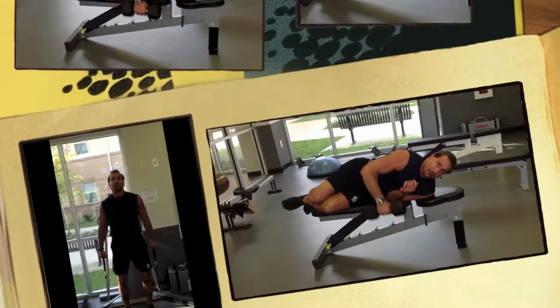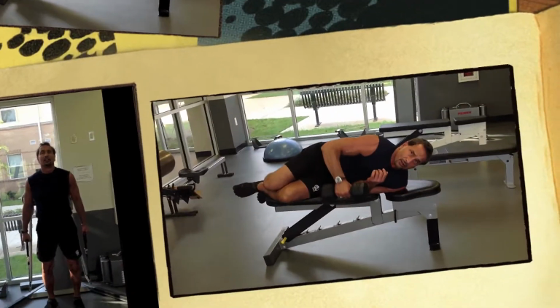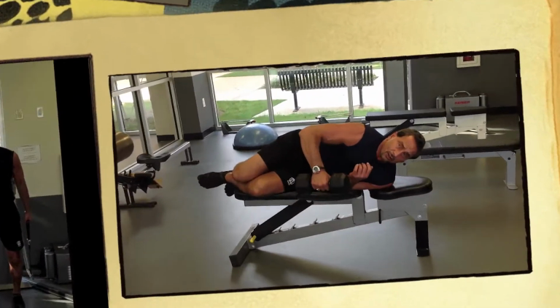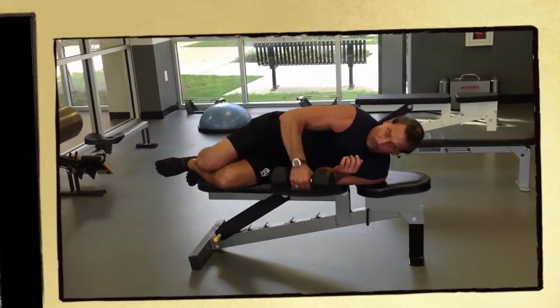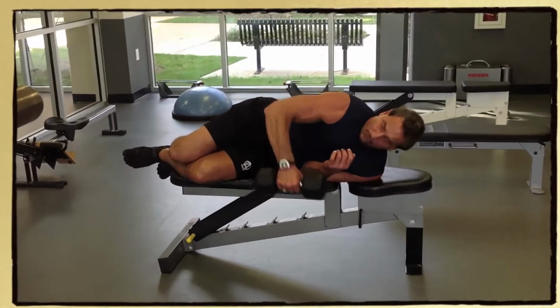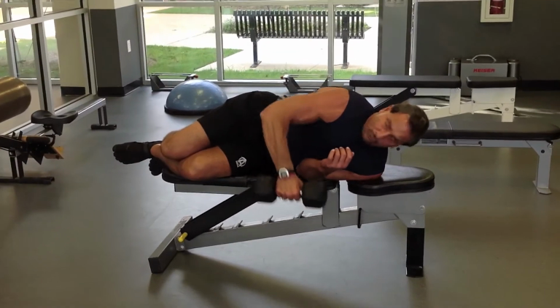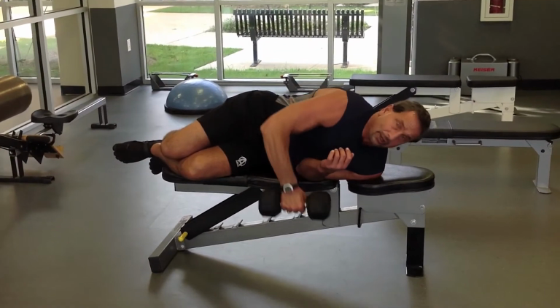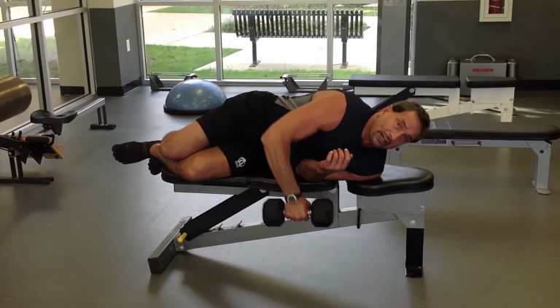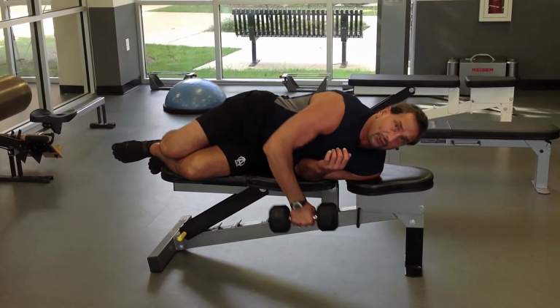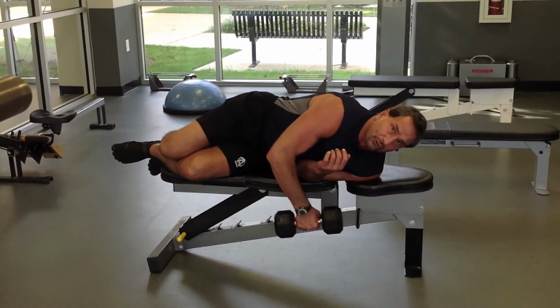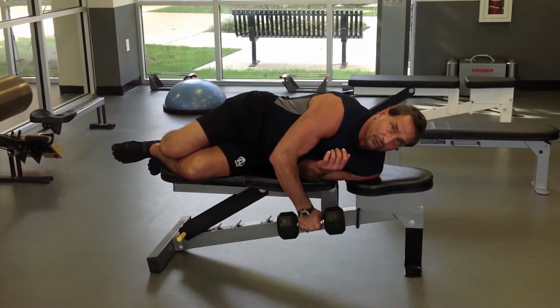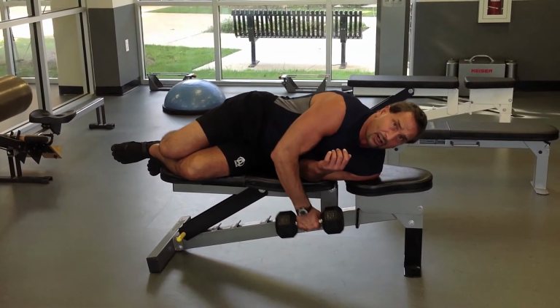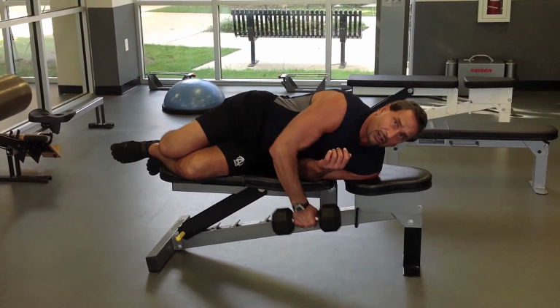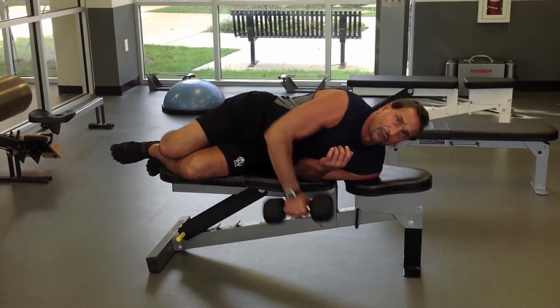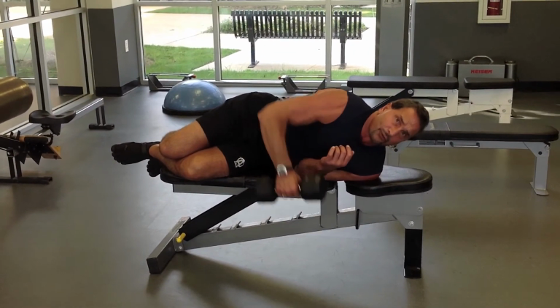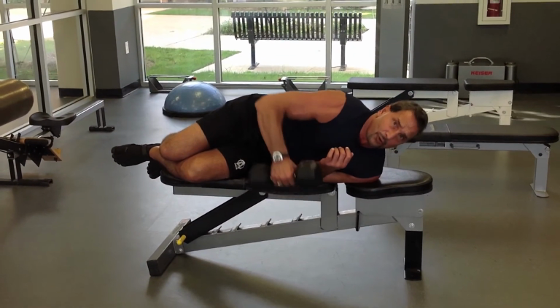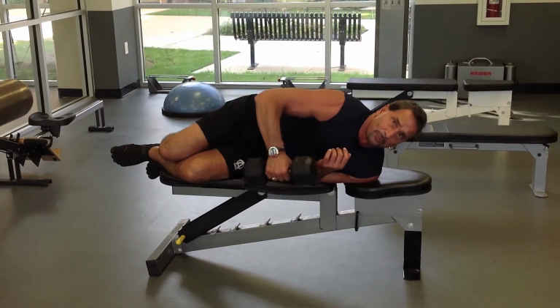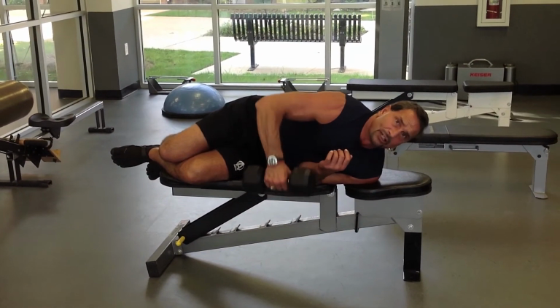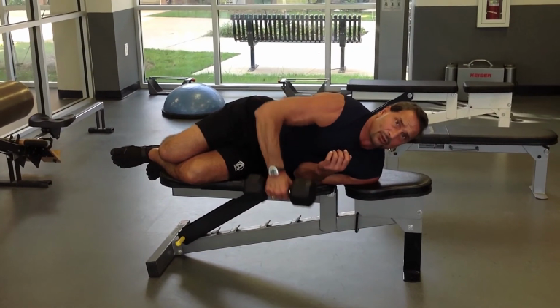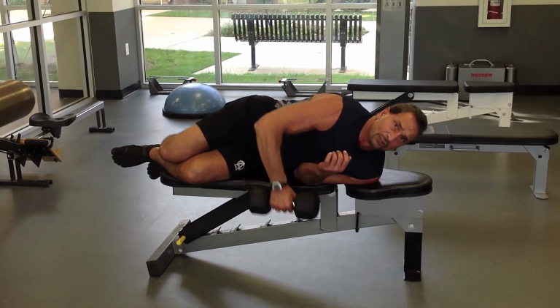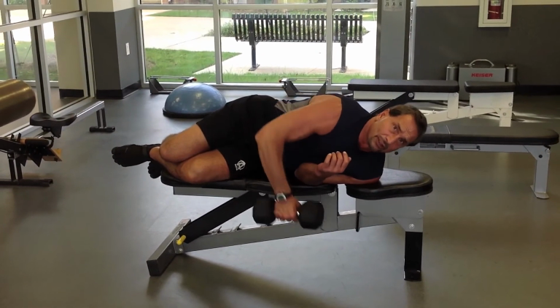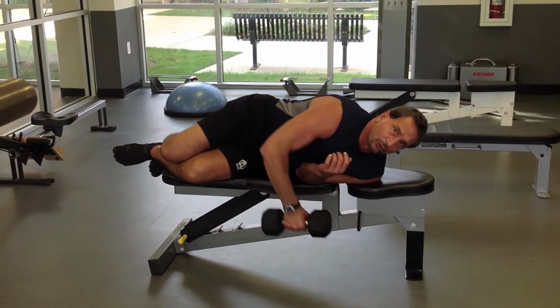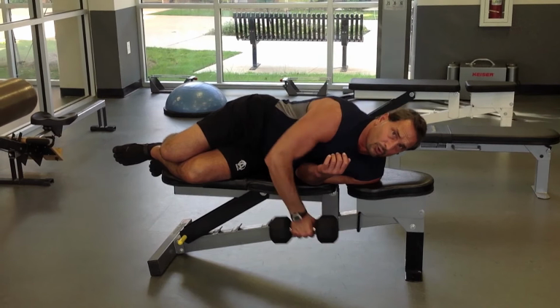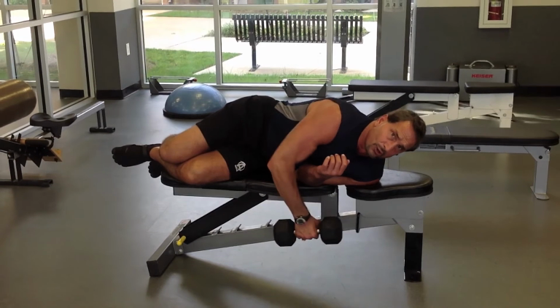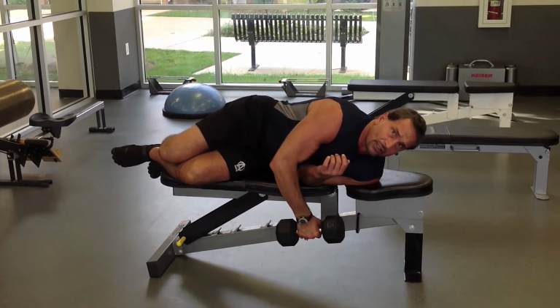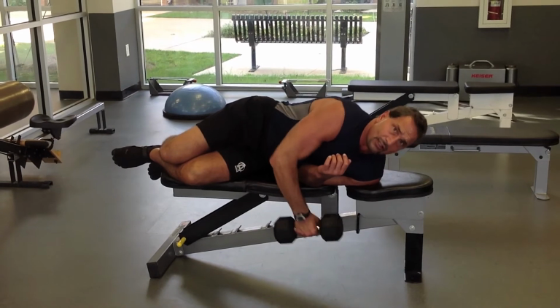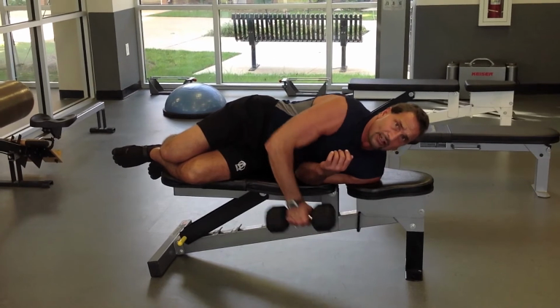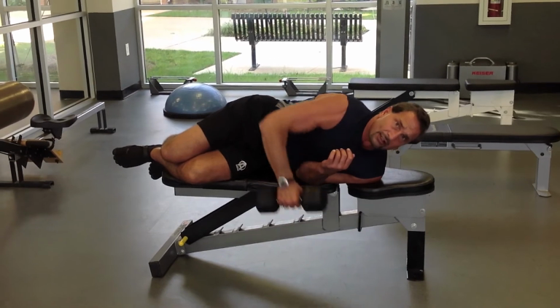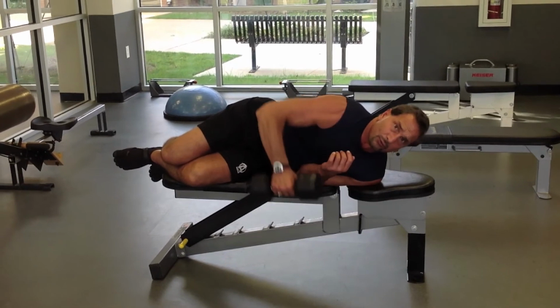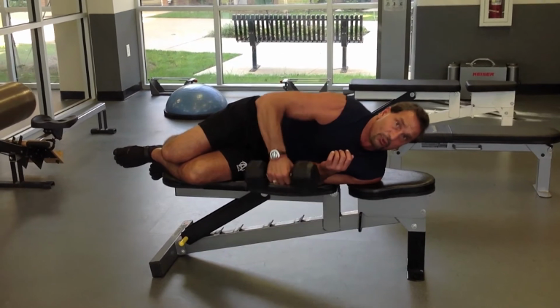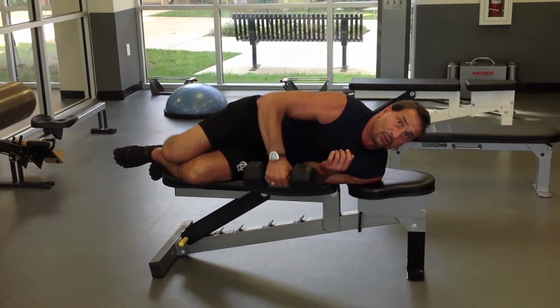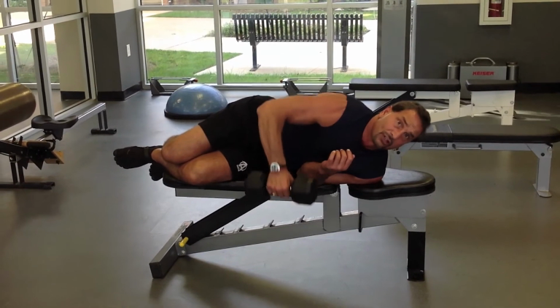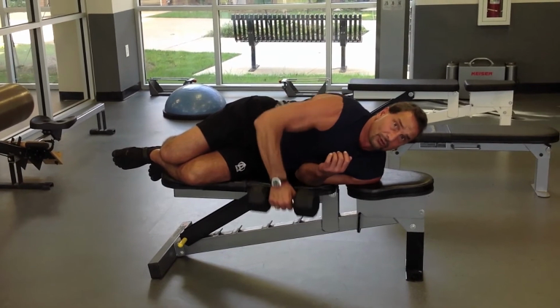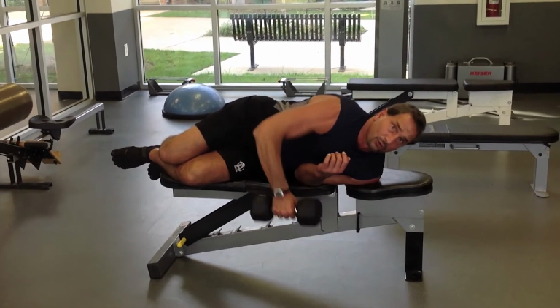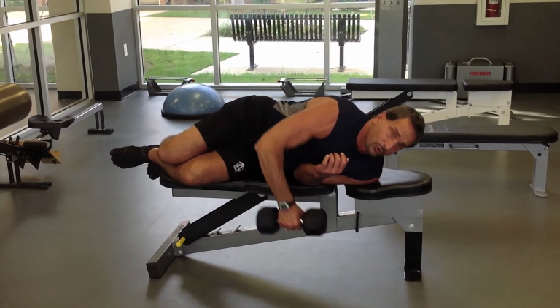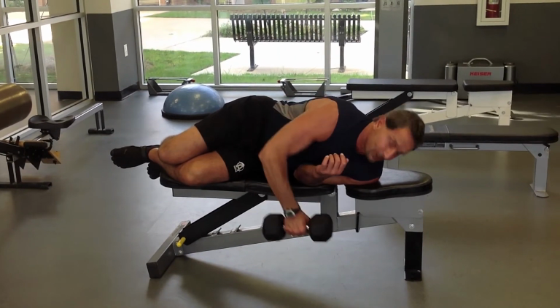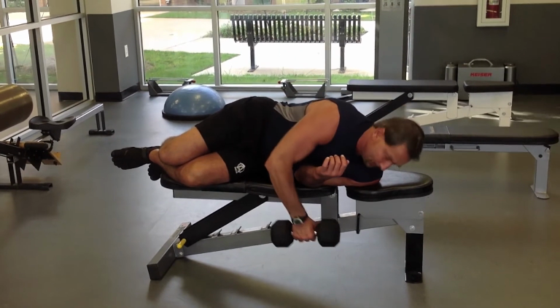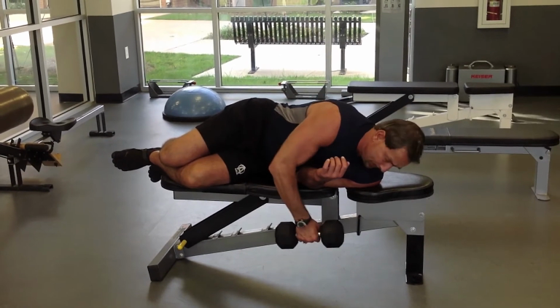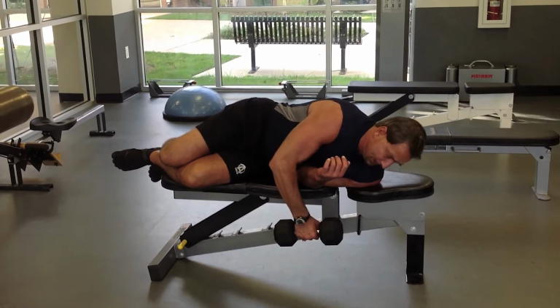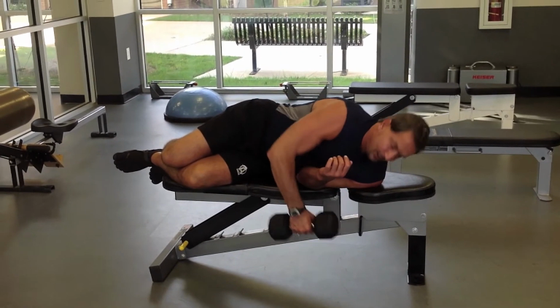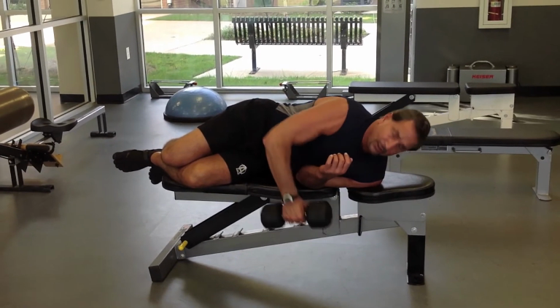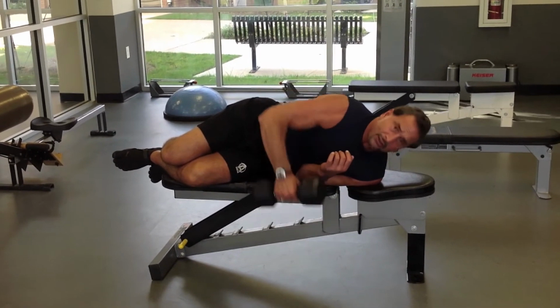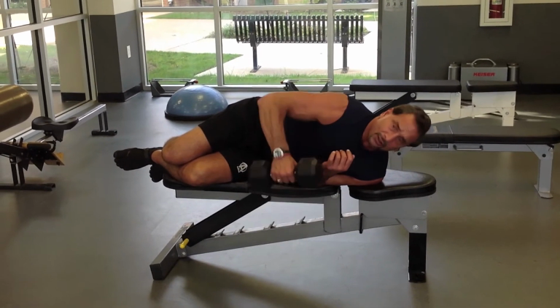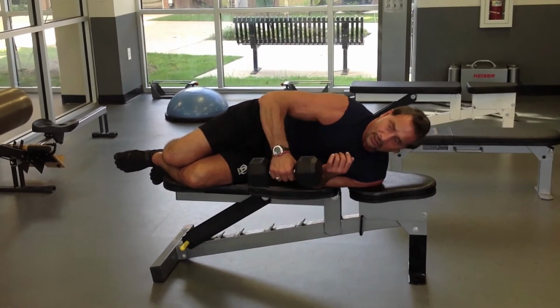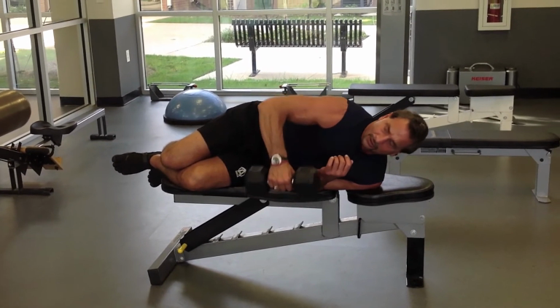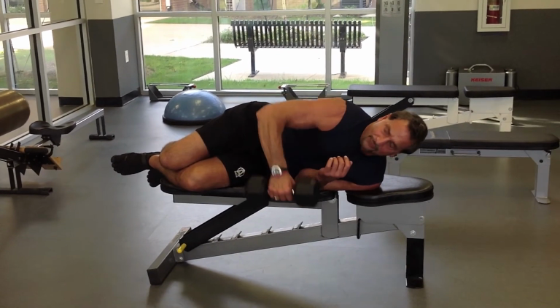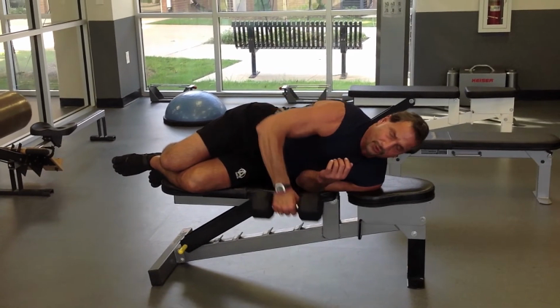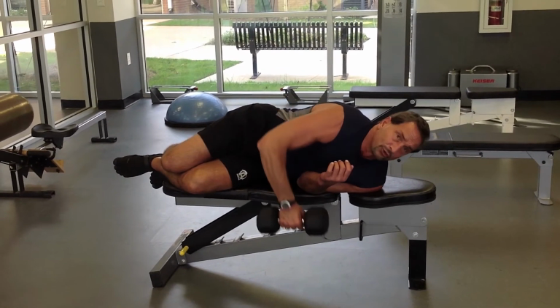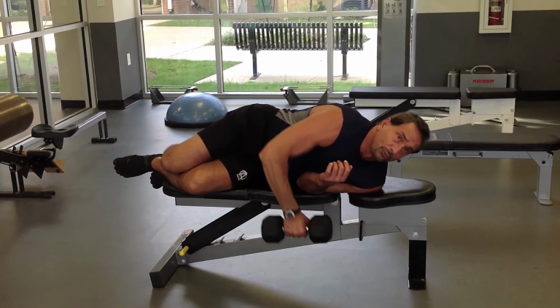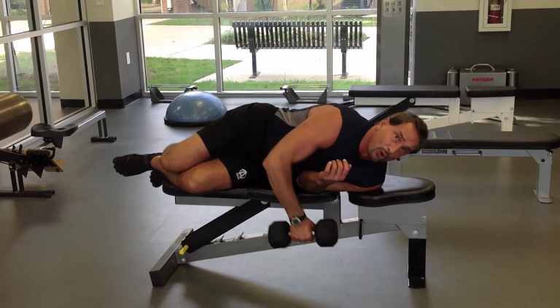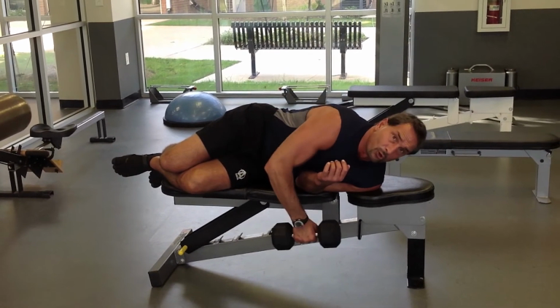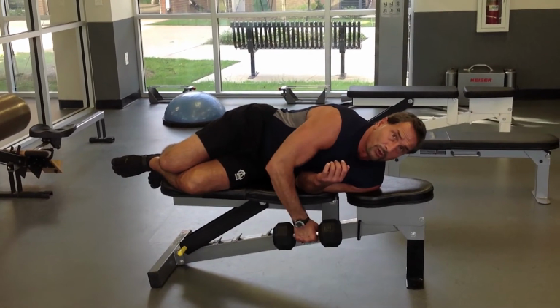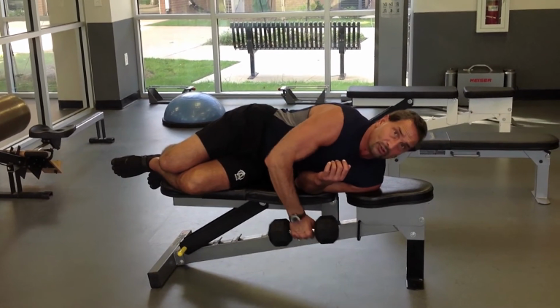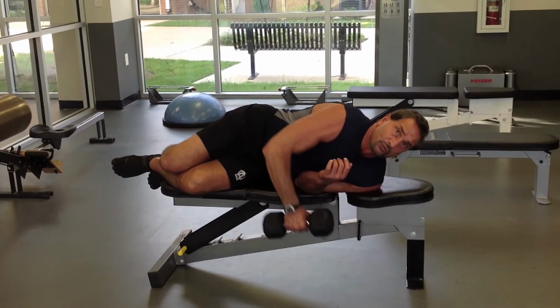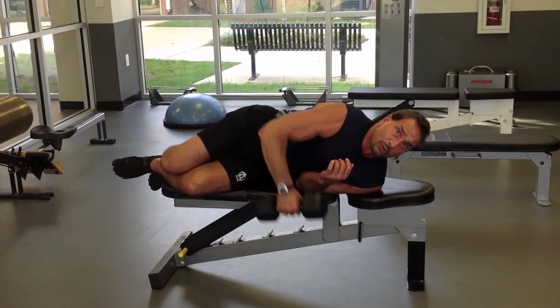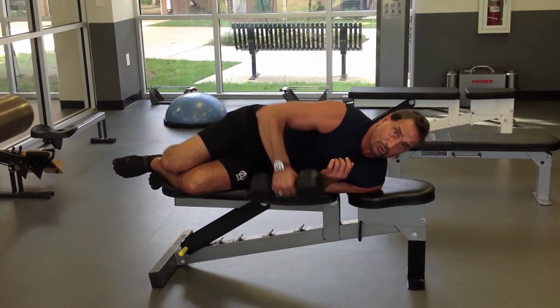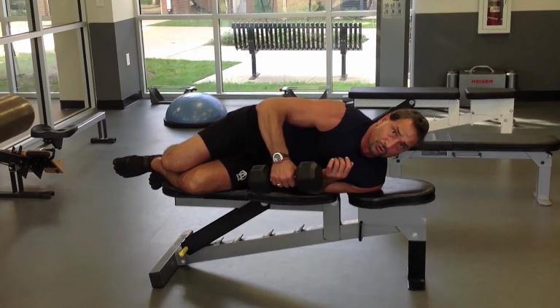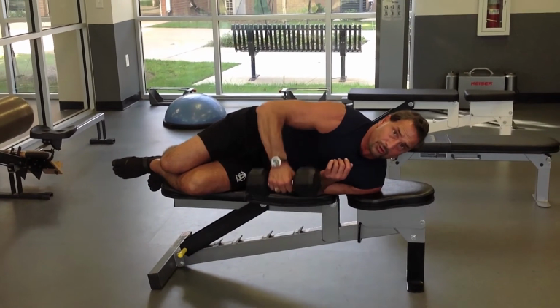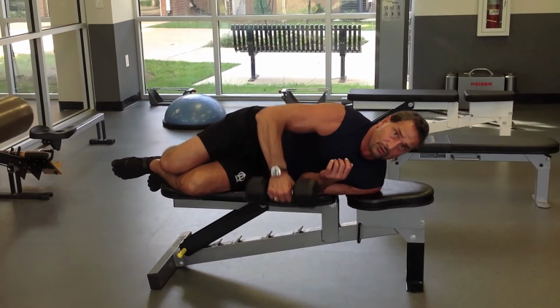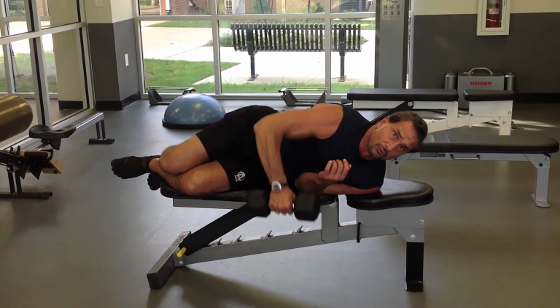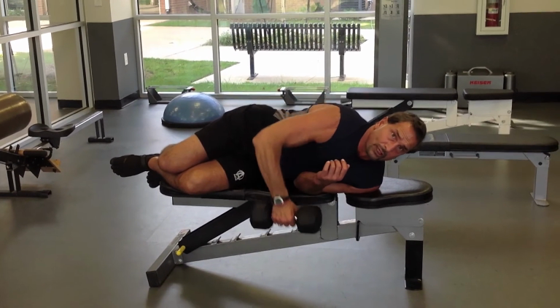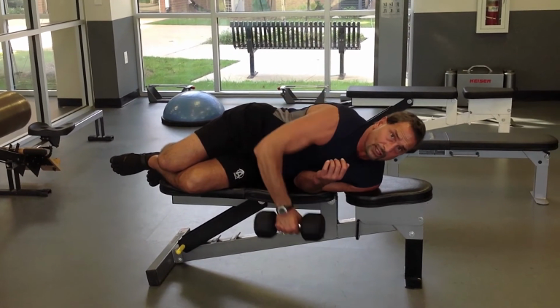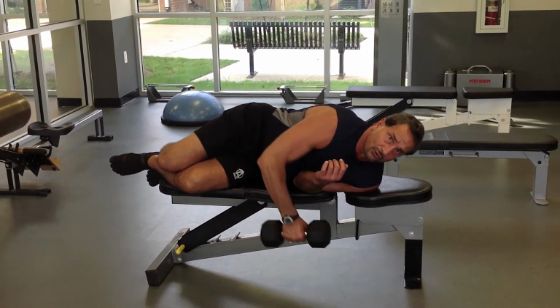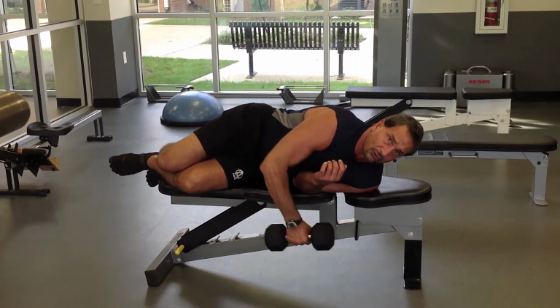Another great exercise for the medial deltoid and the rear deltoid. Again, a very small range of motion. Great exercise.